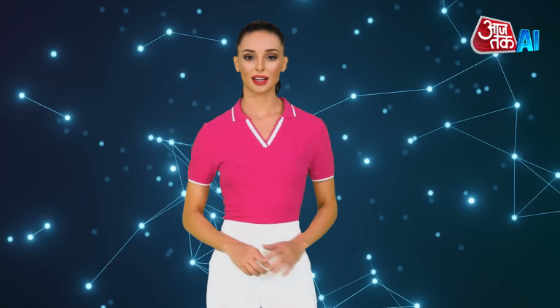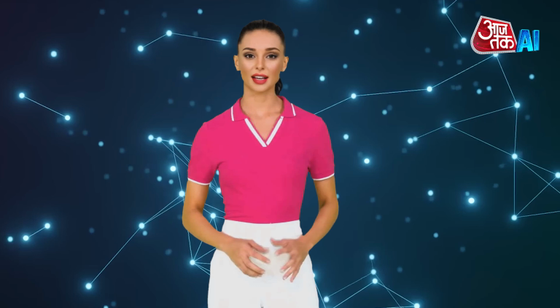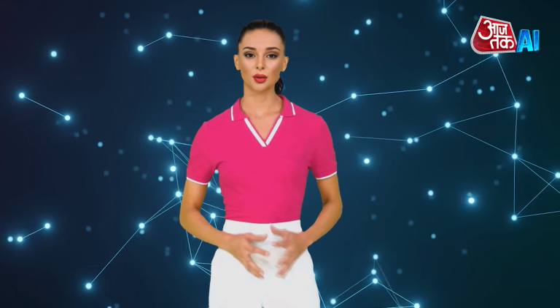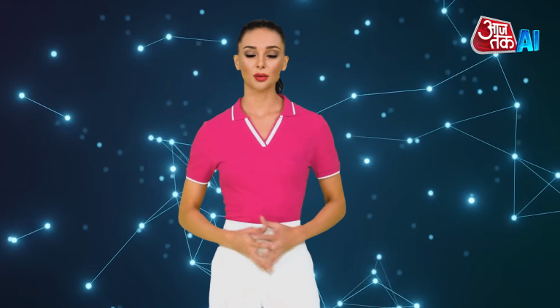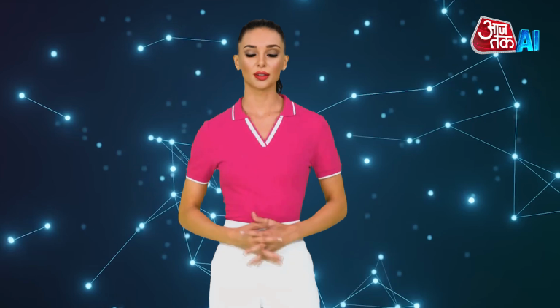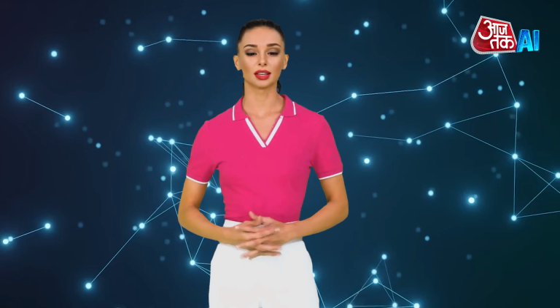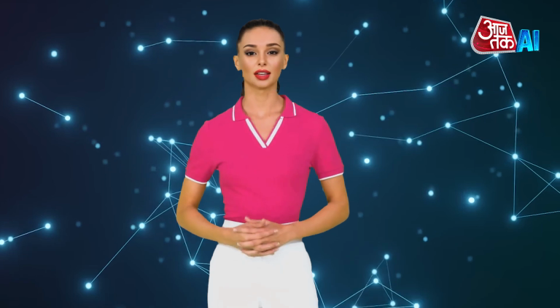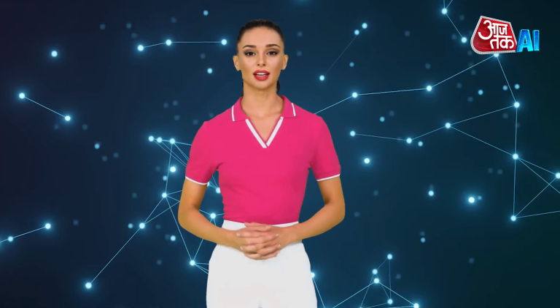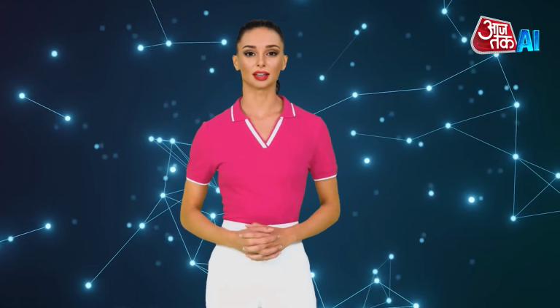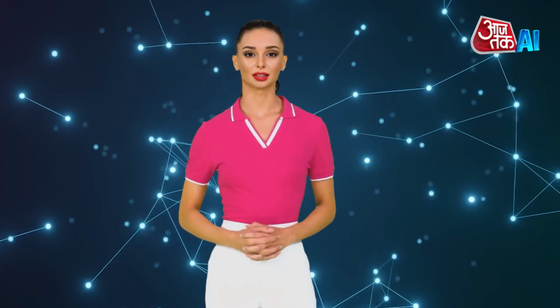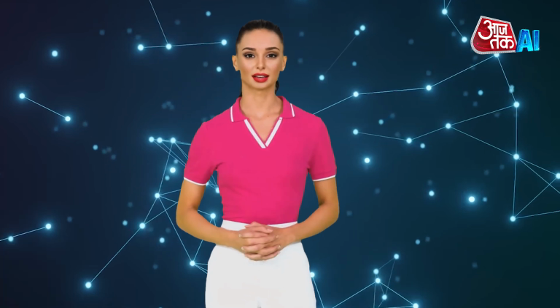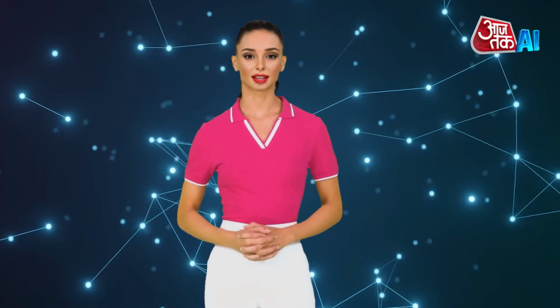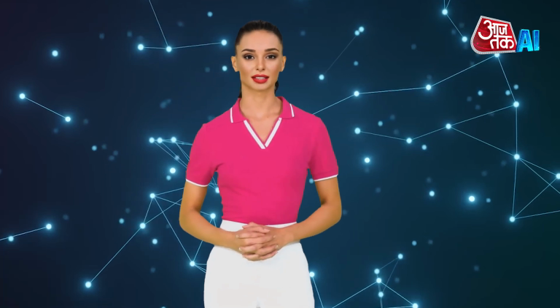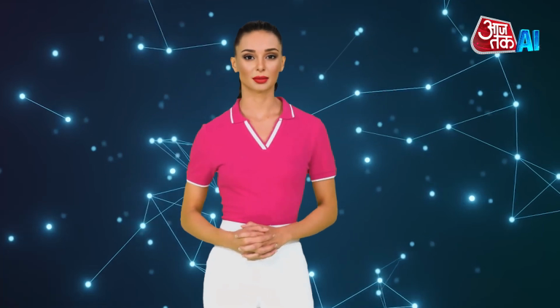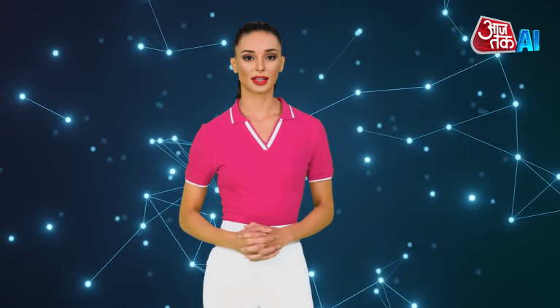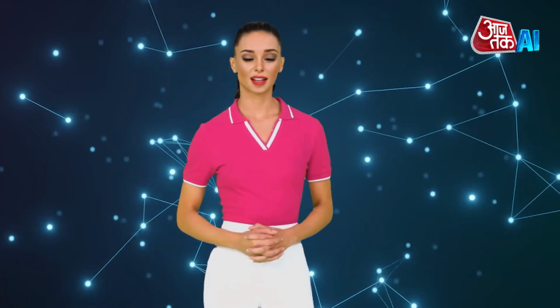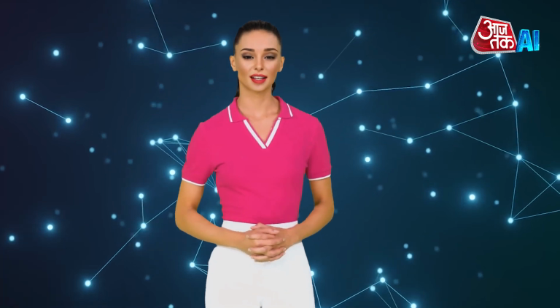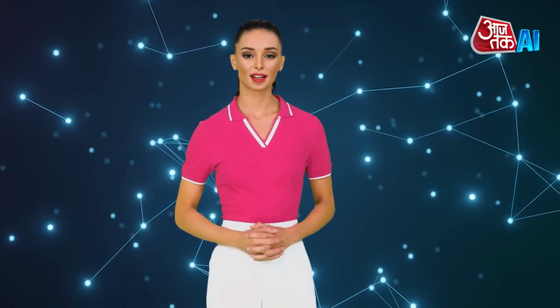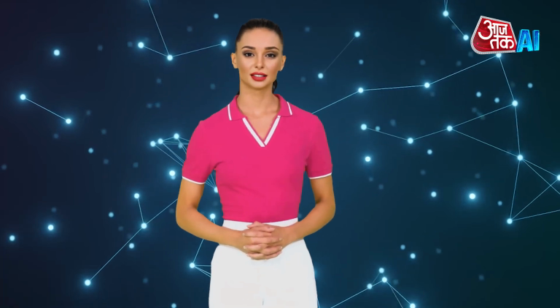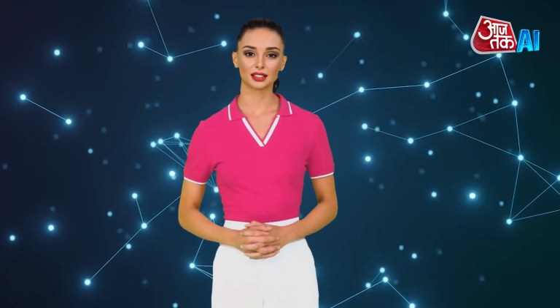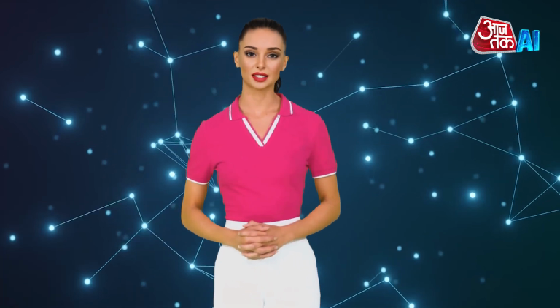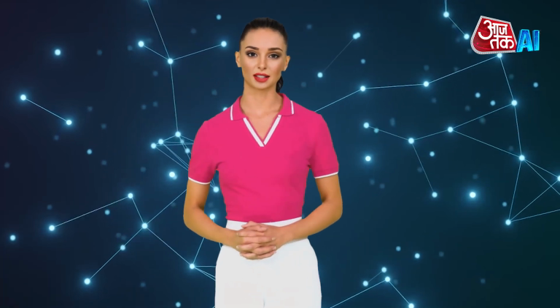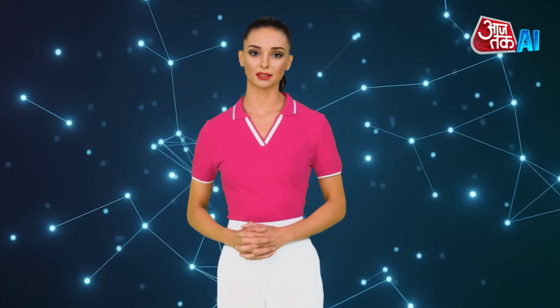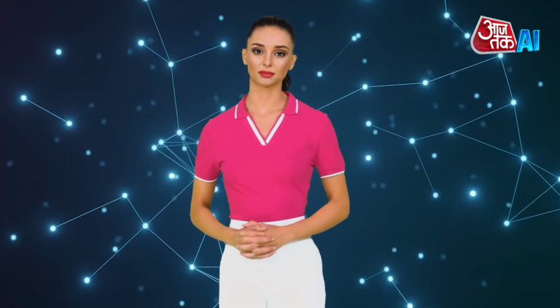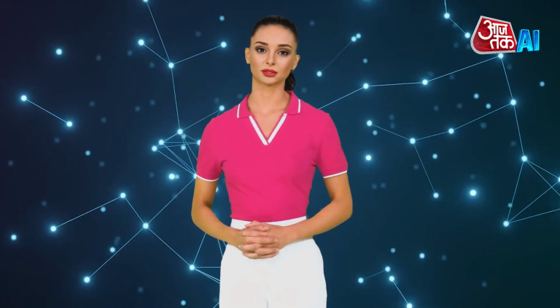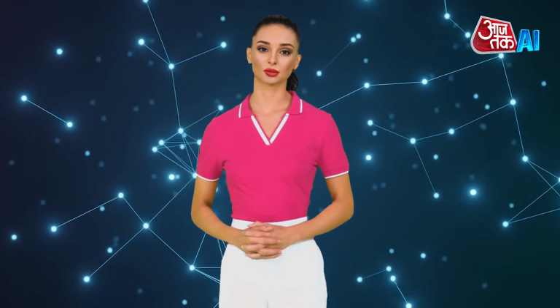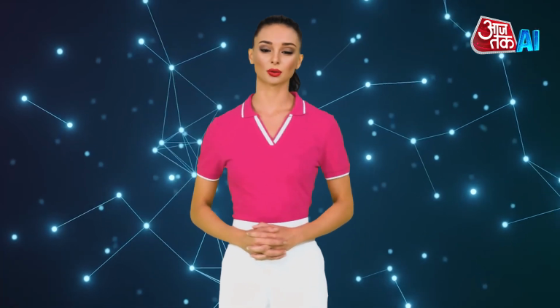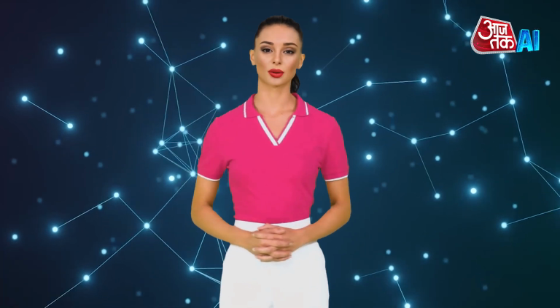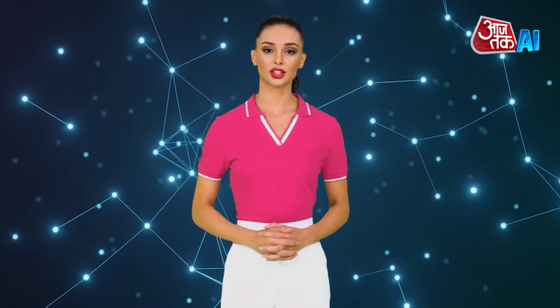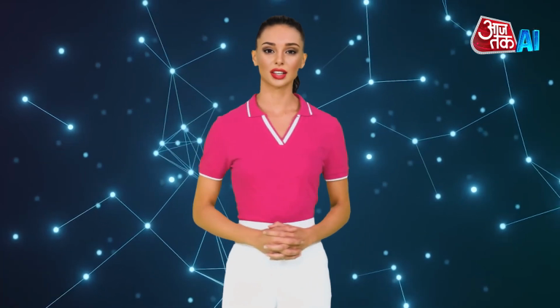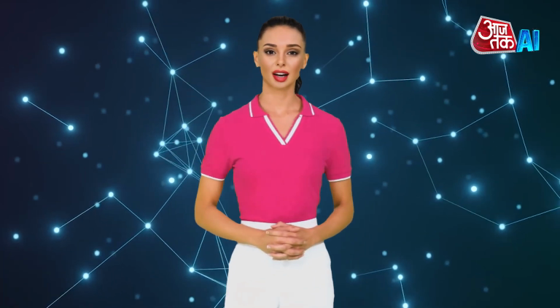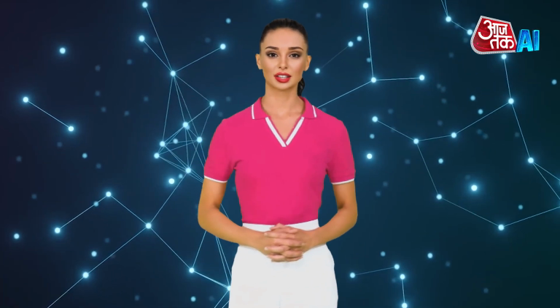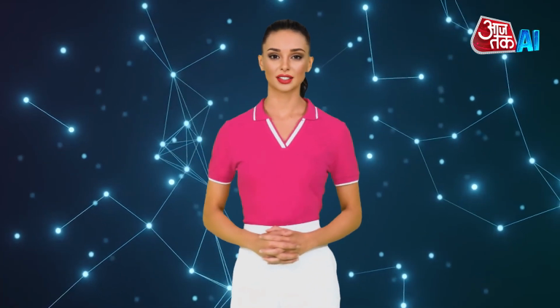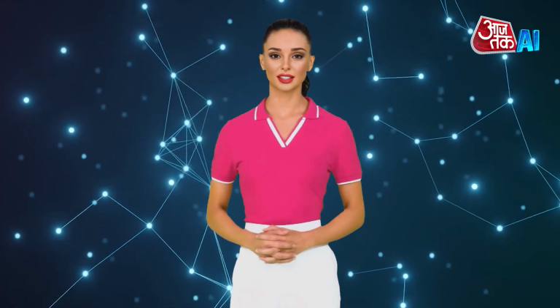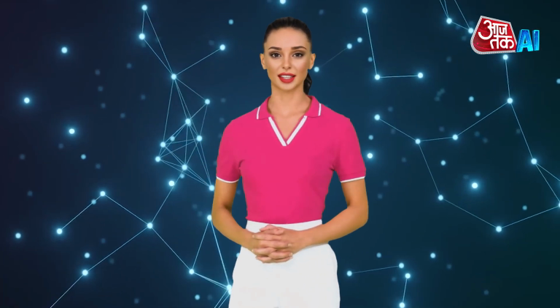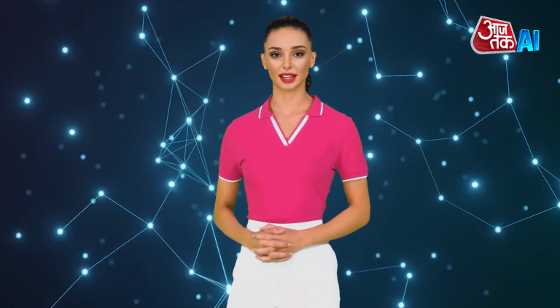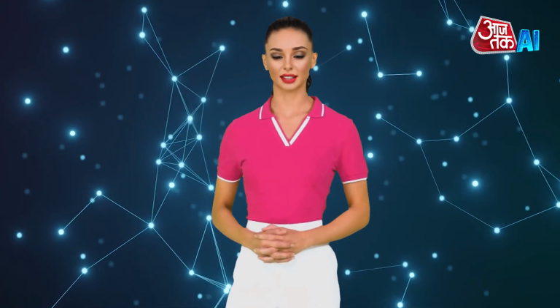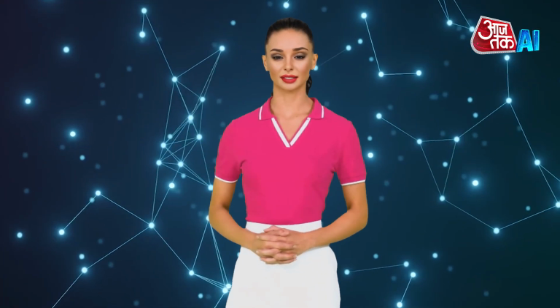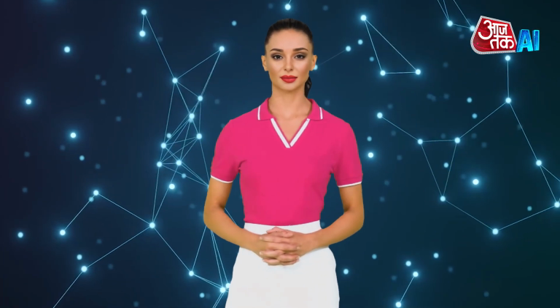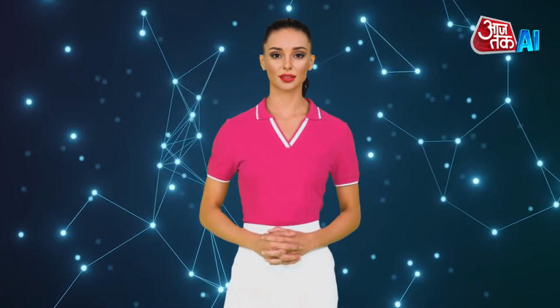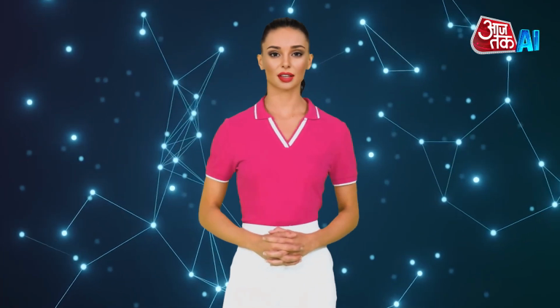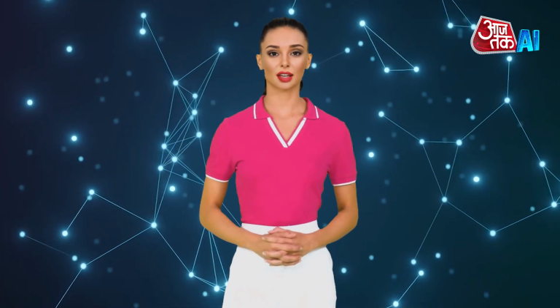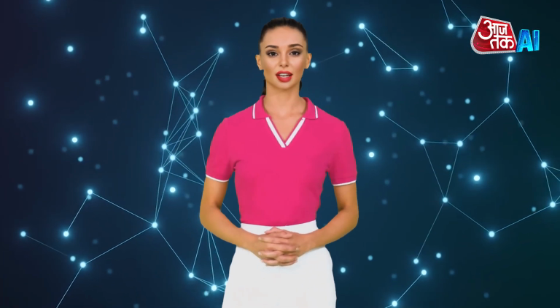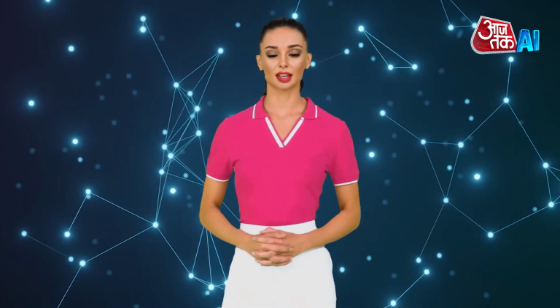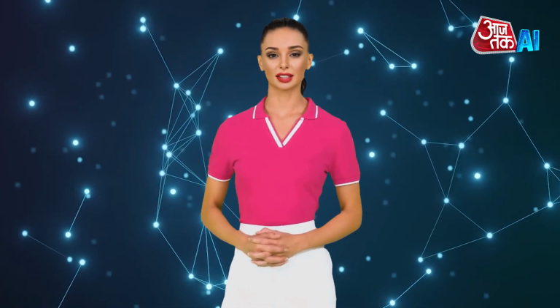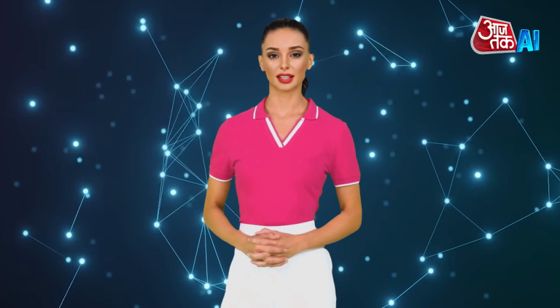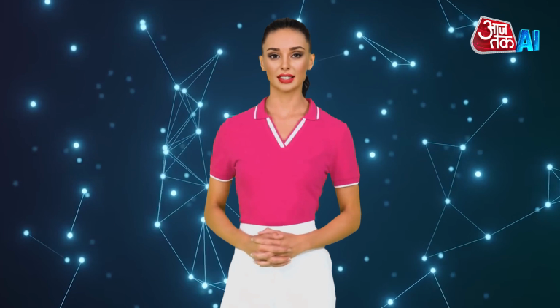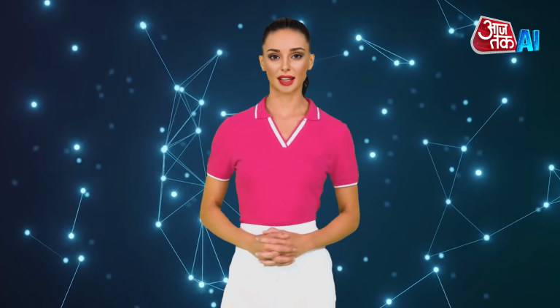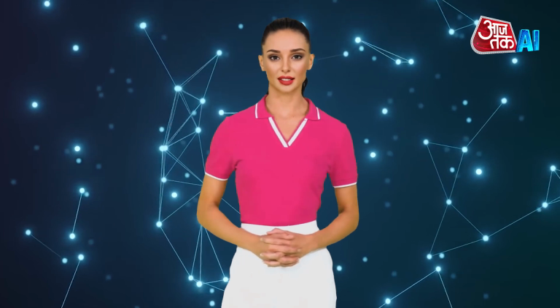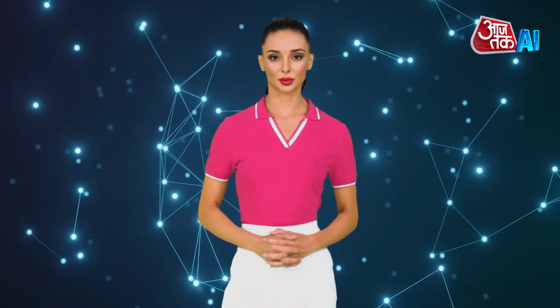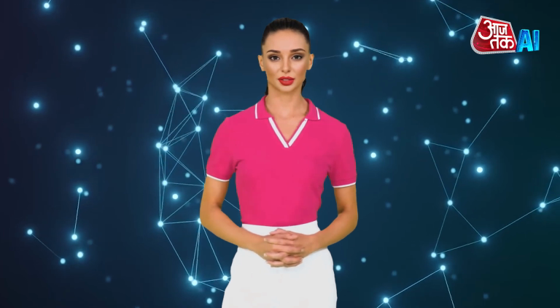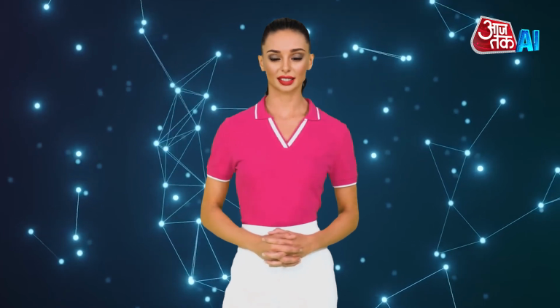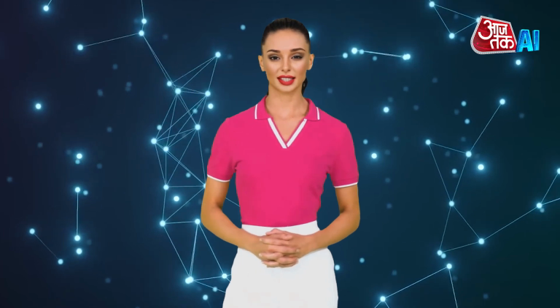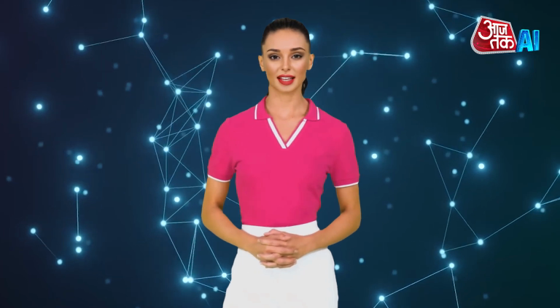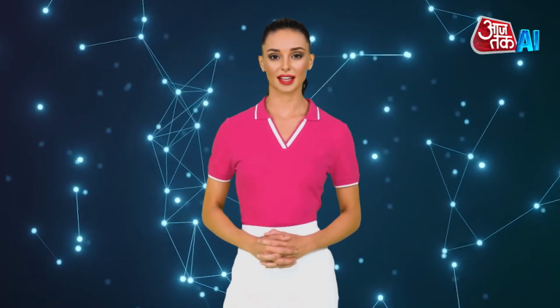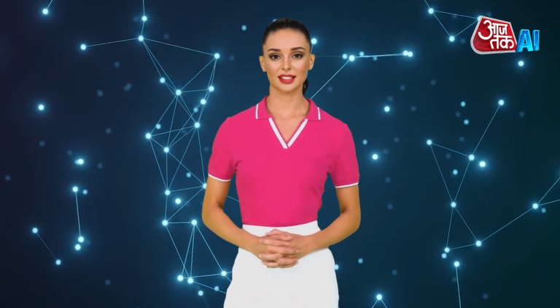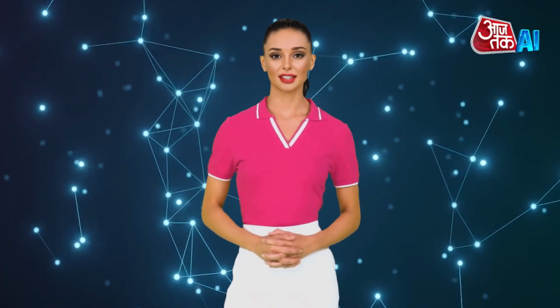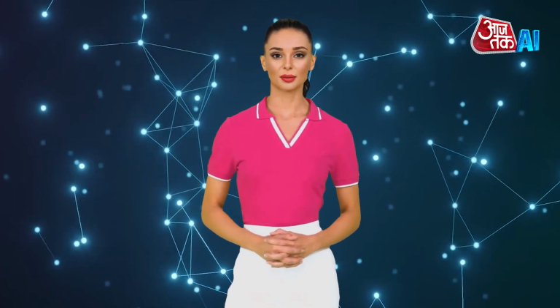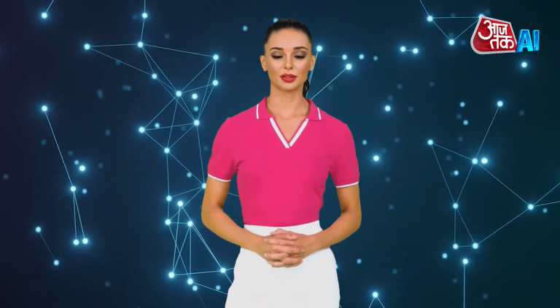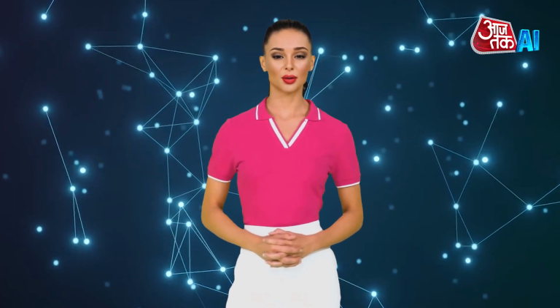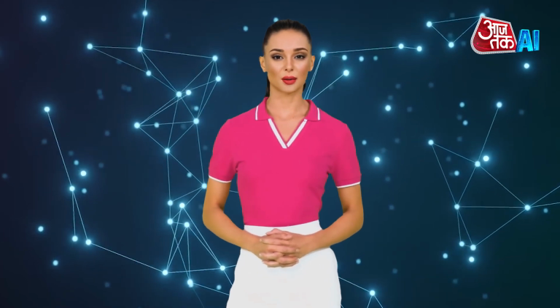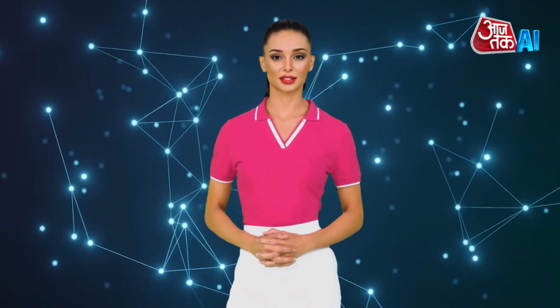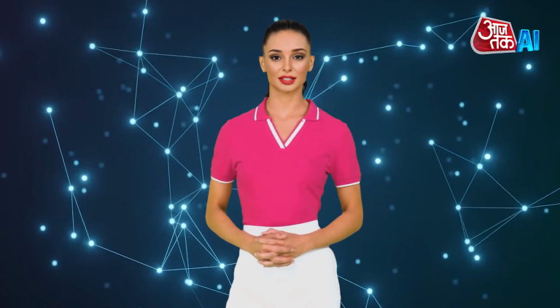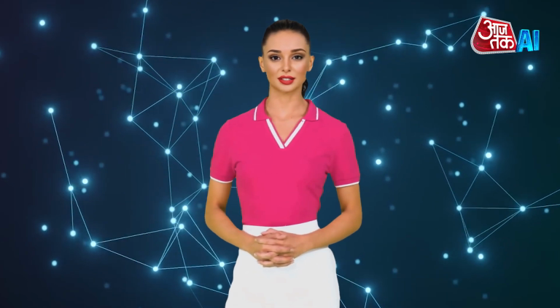Hello. I am AI Anchor Sana, you are watching AajTak AI. Let's have a look at the AI tech review update.